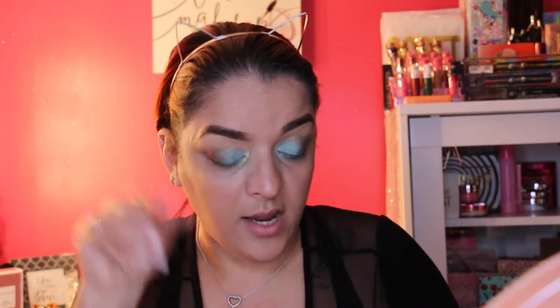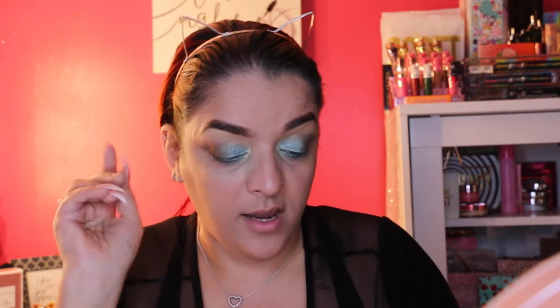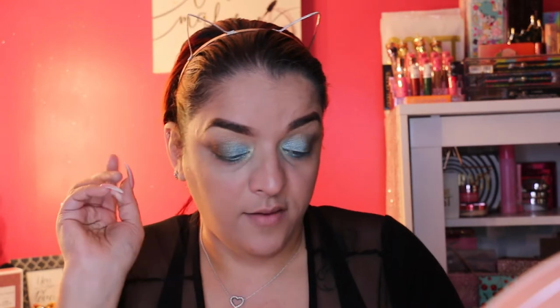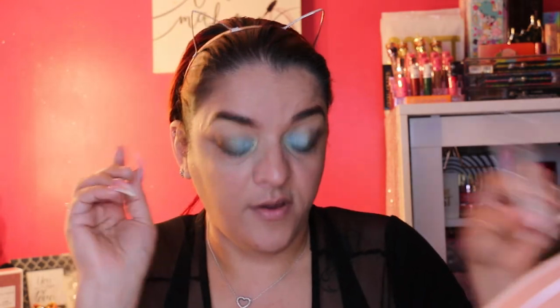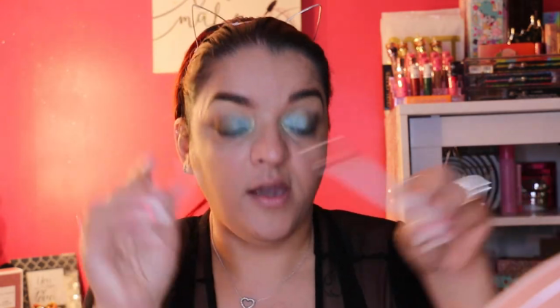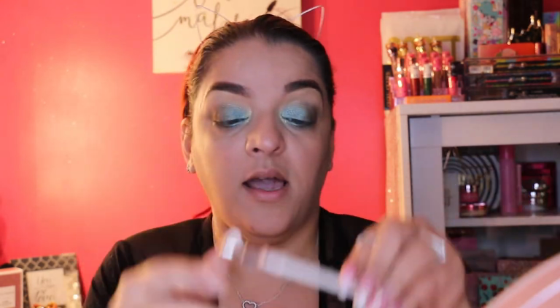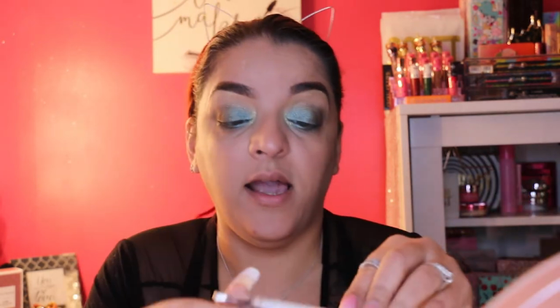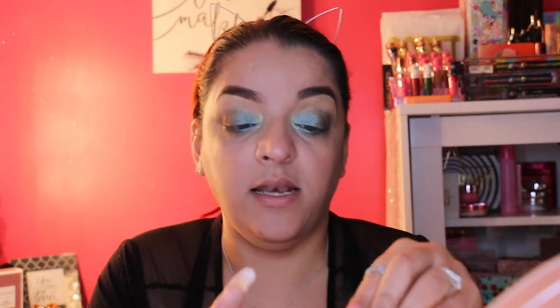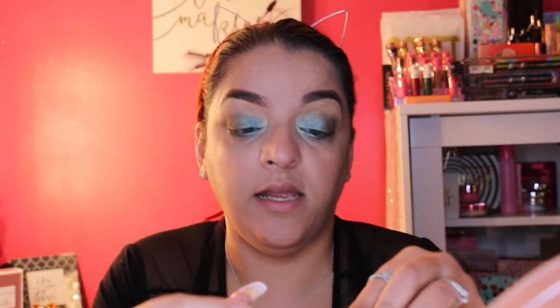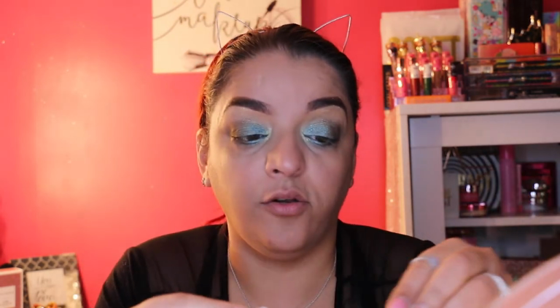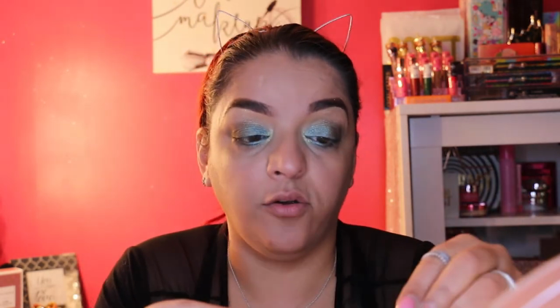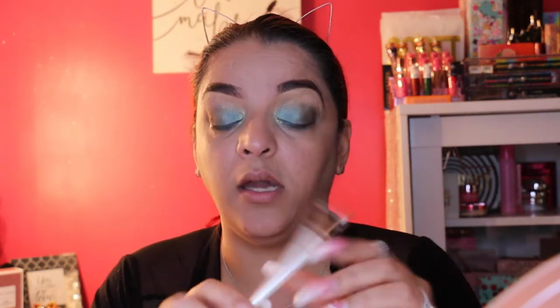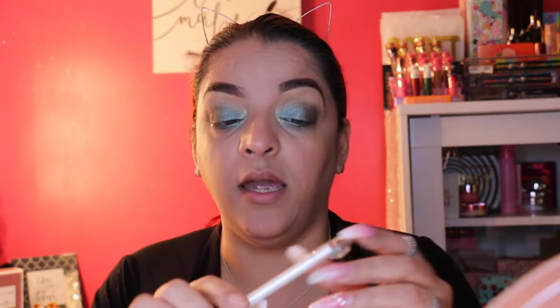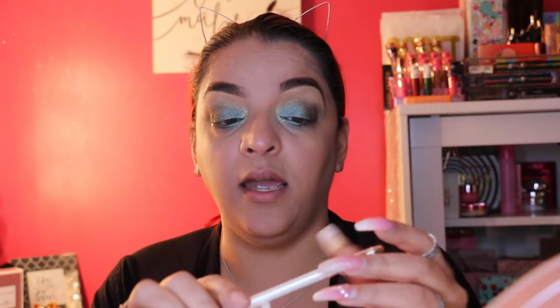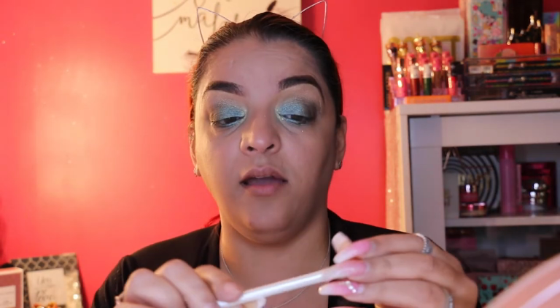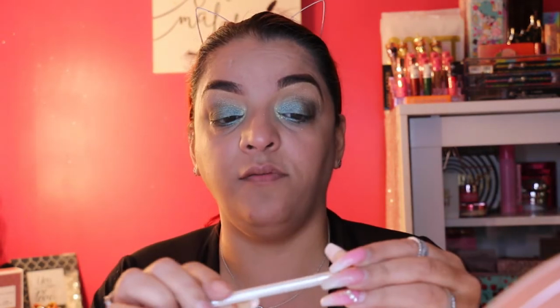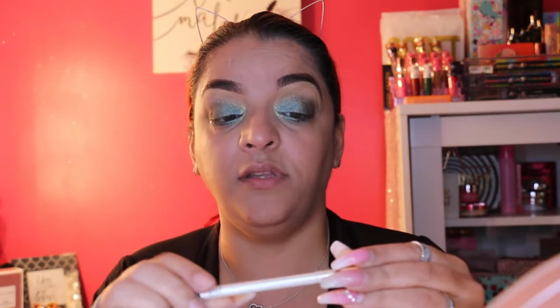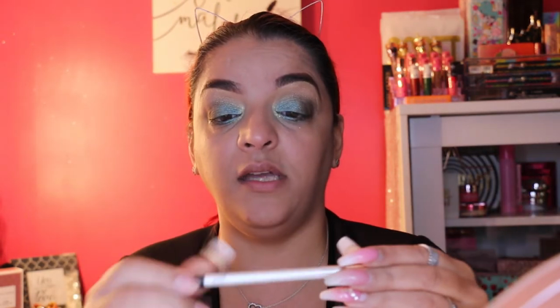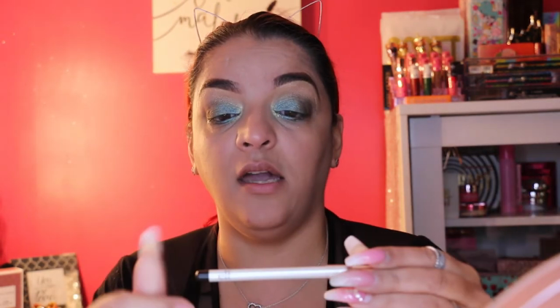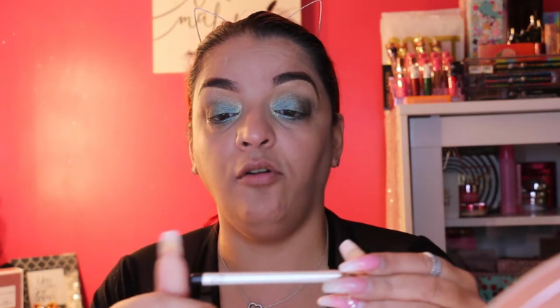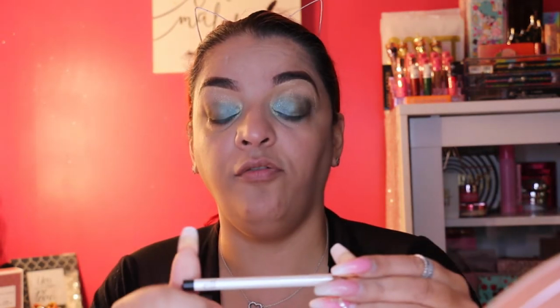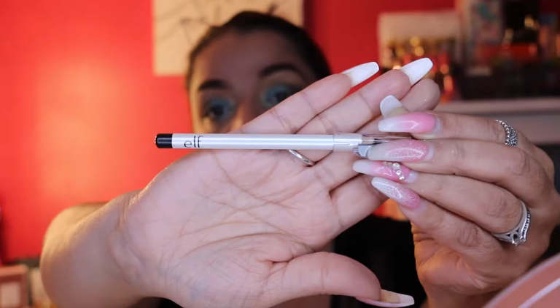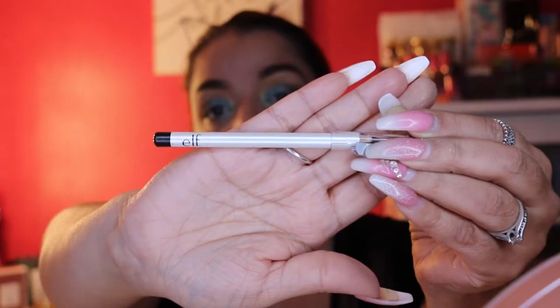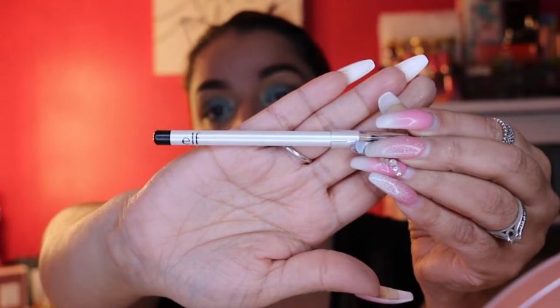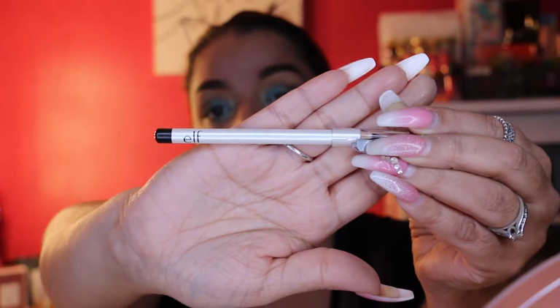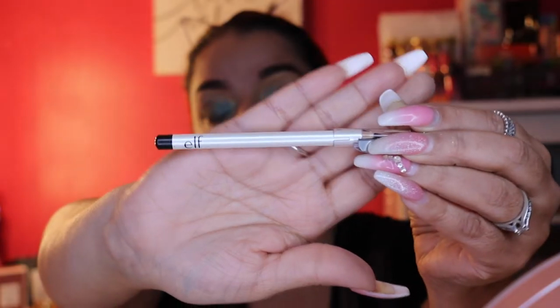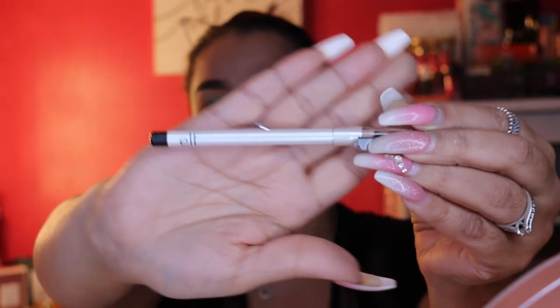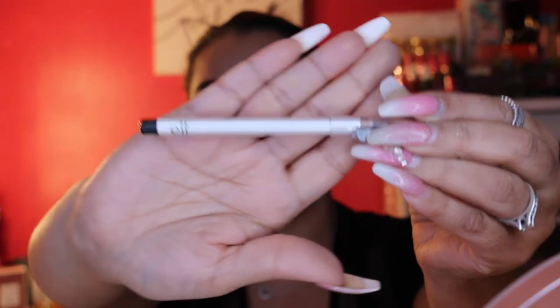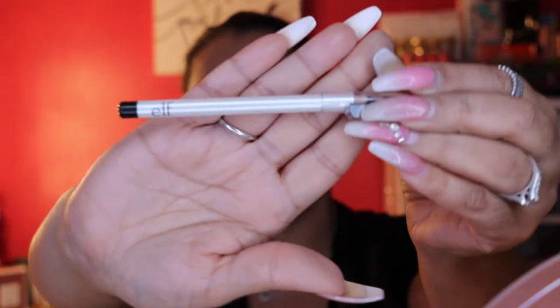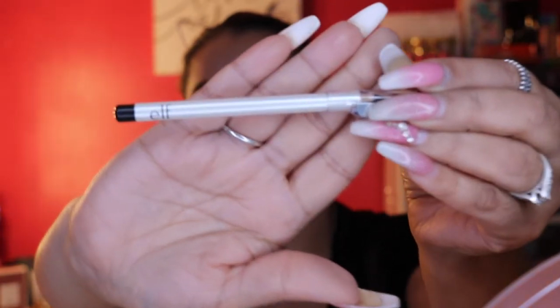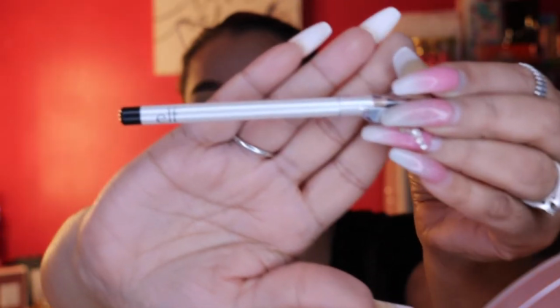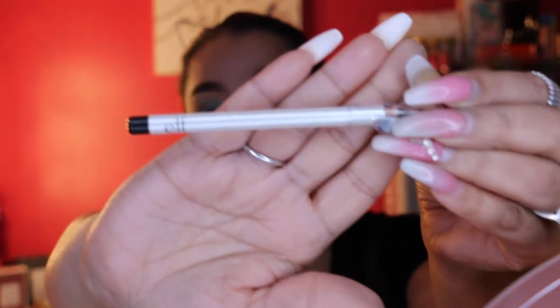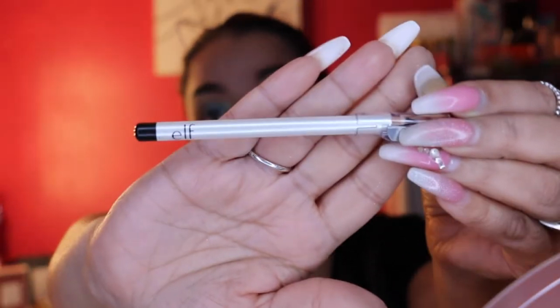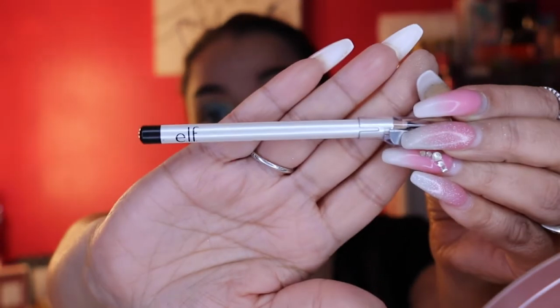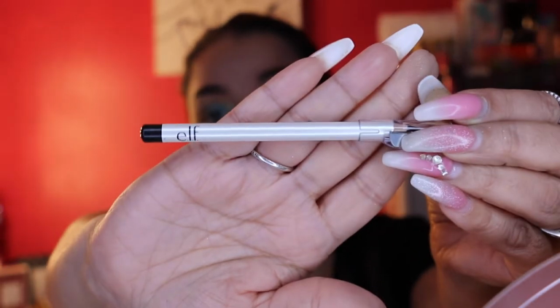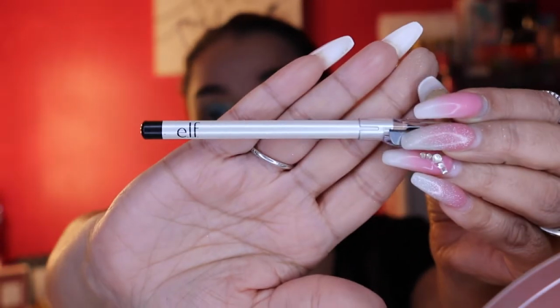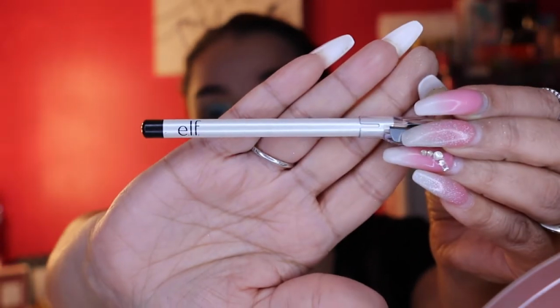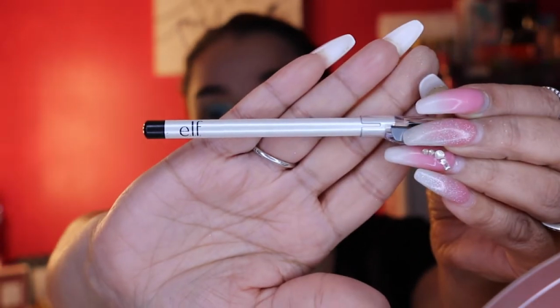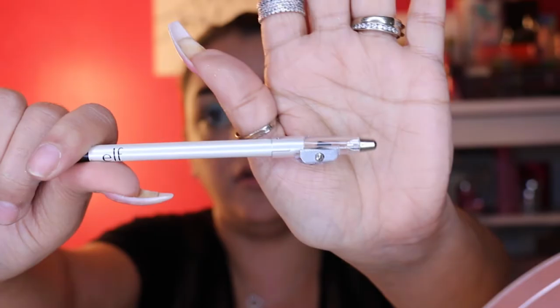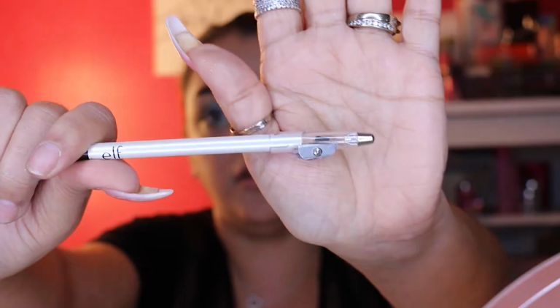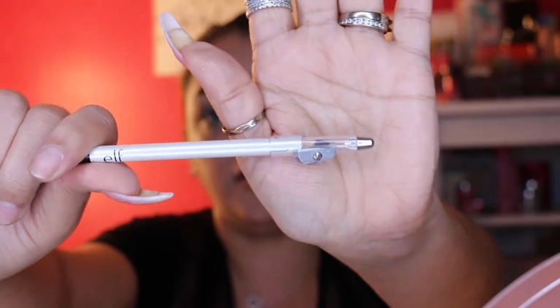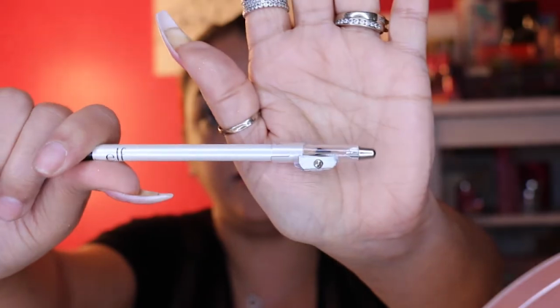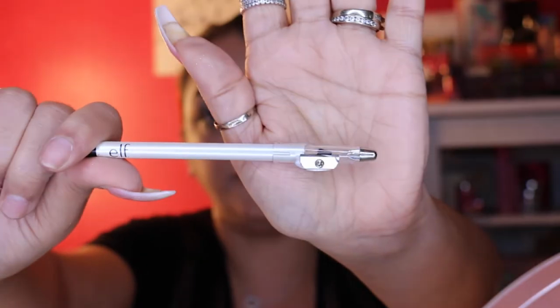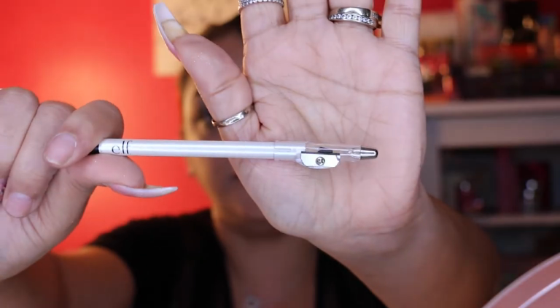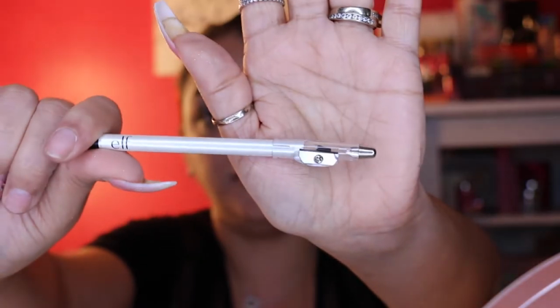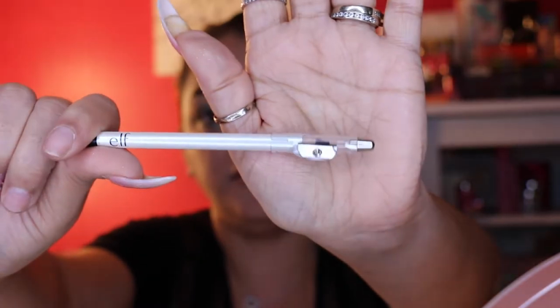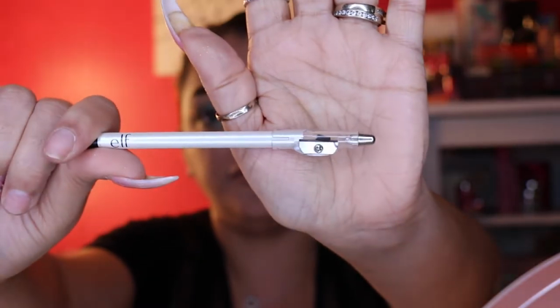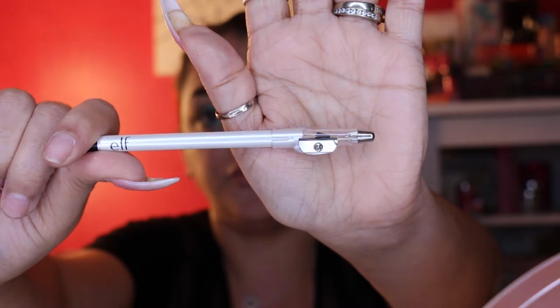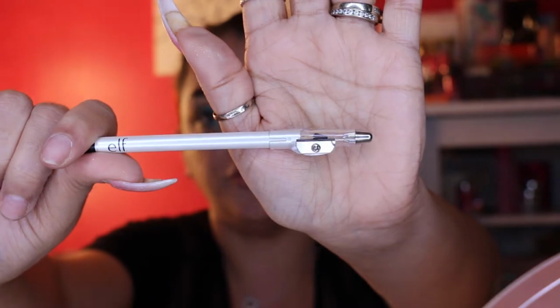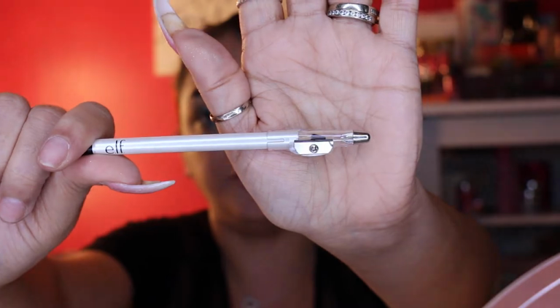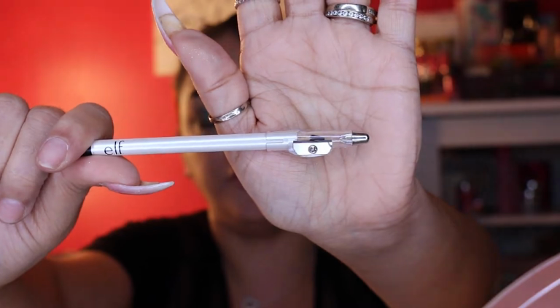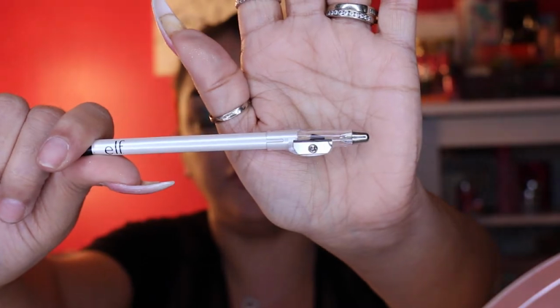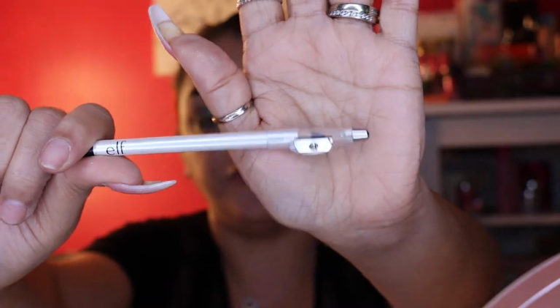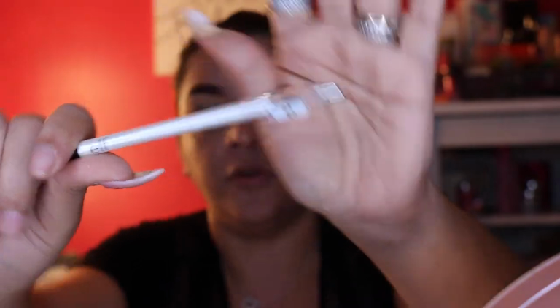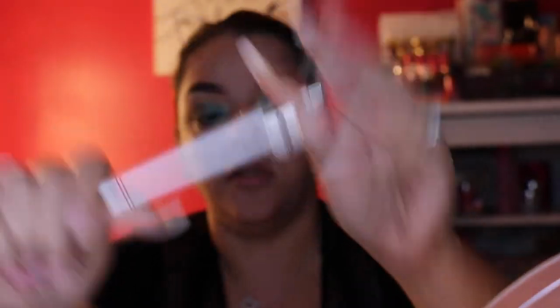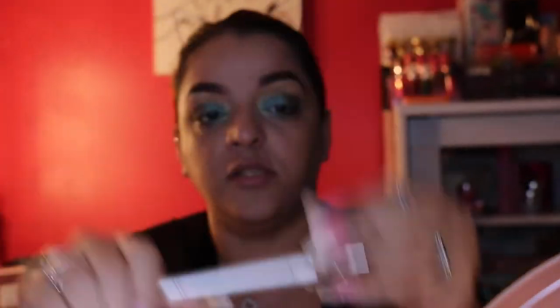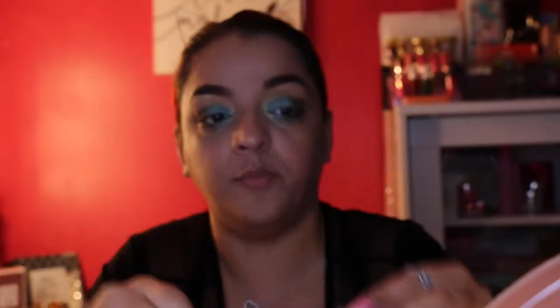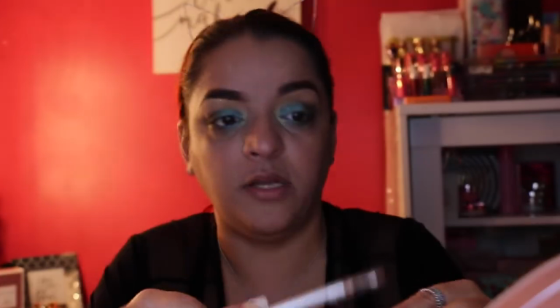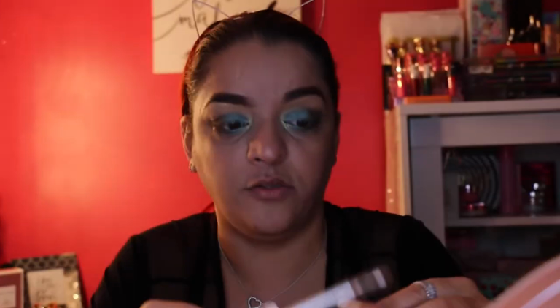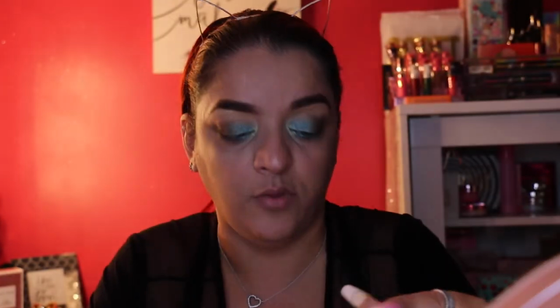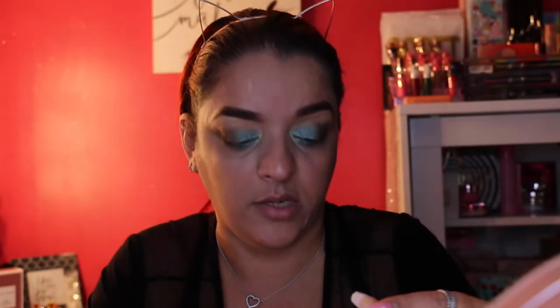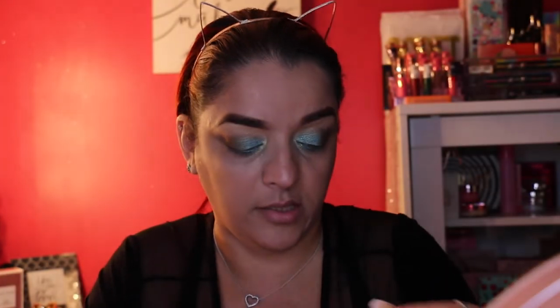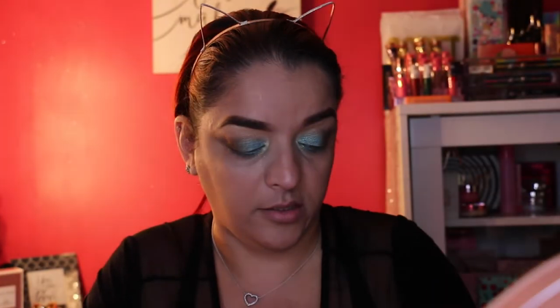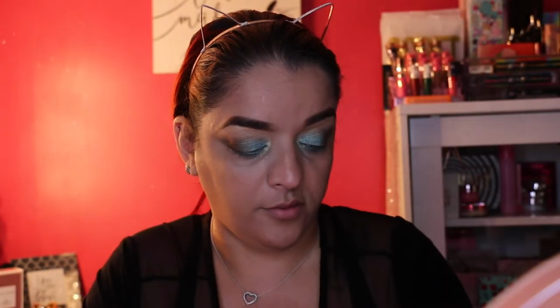Moving on to eyeliner. I have the ELF pencil eyeliner — it comes with a little sharpener in the front.